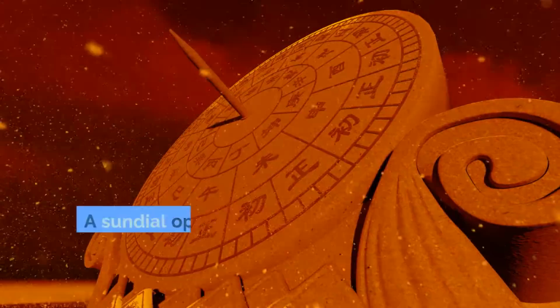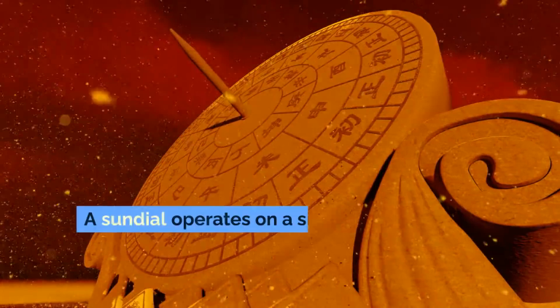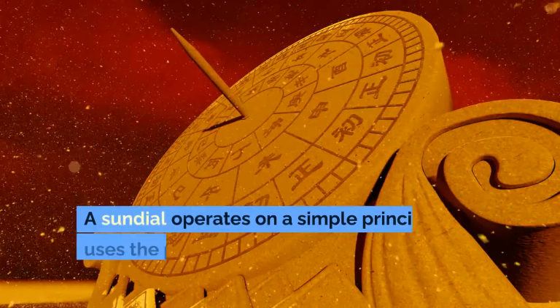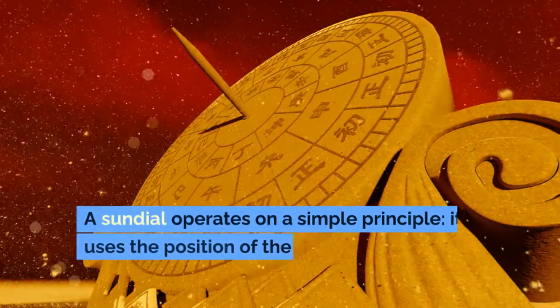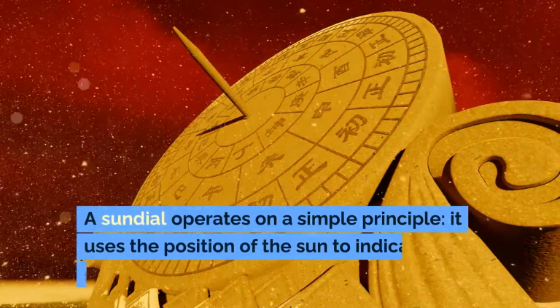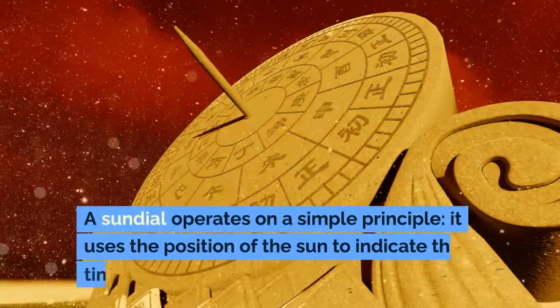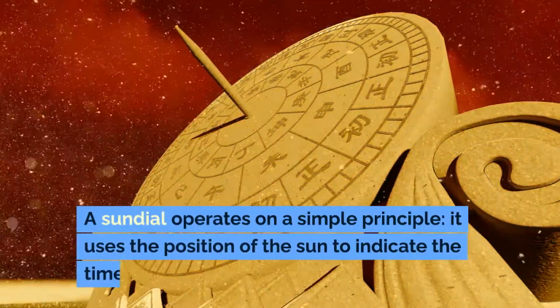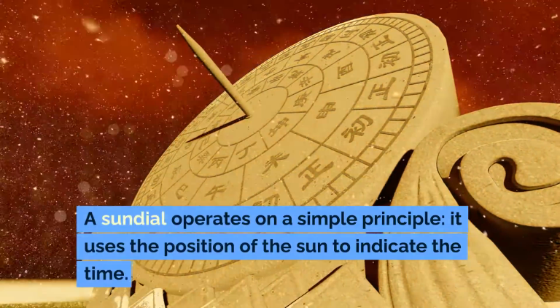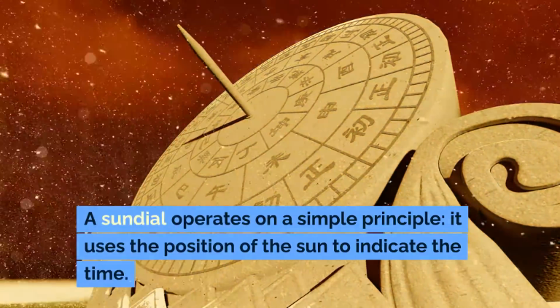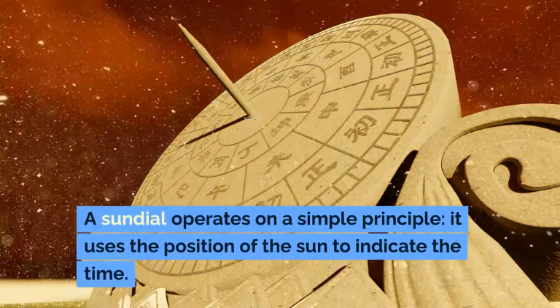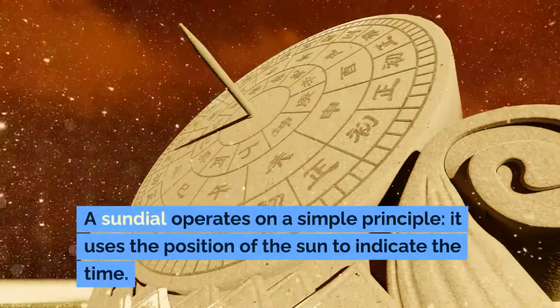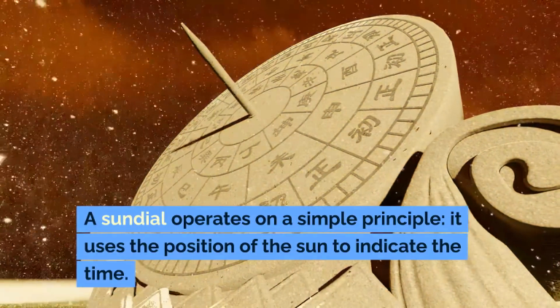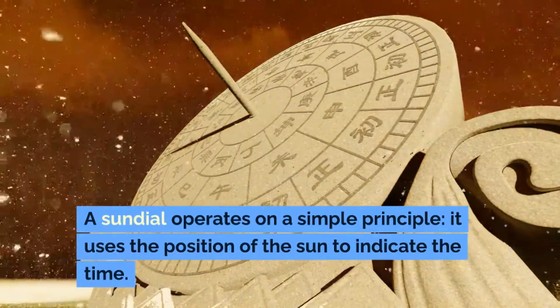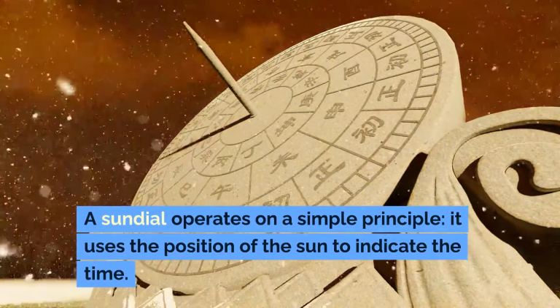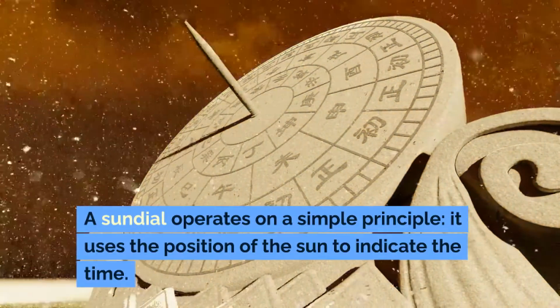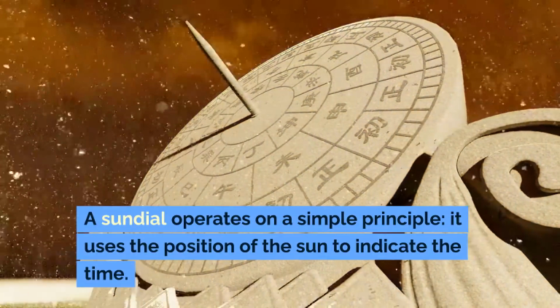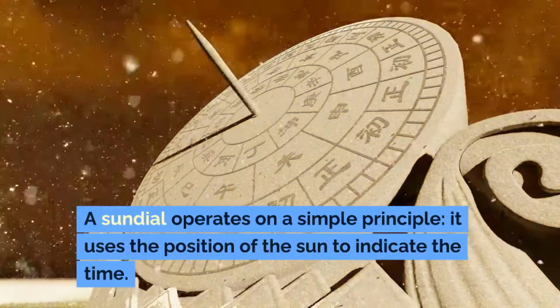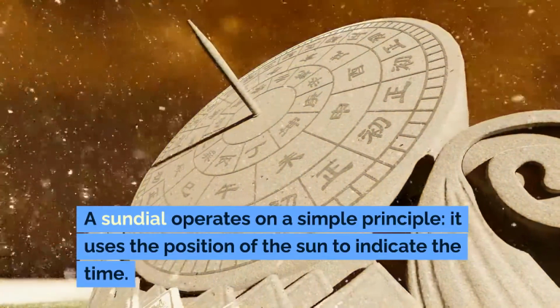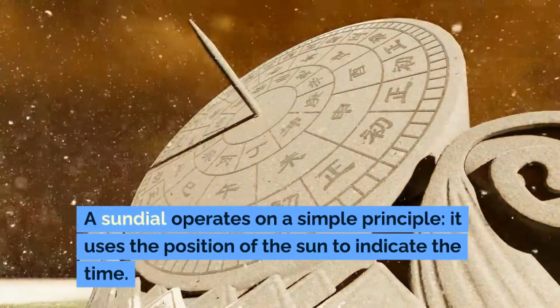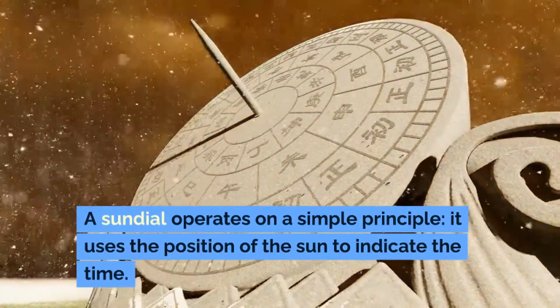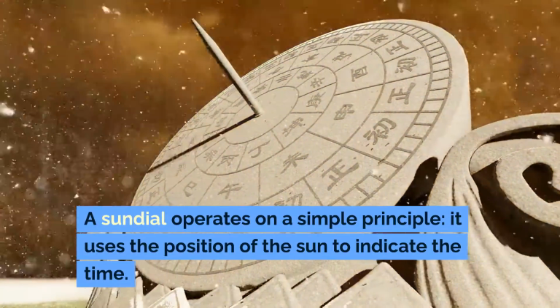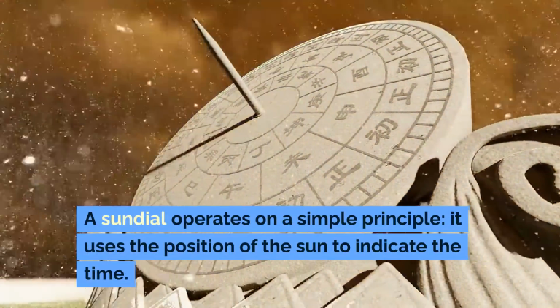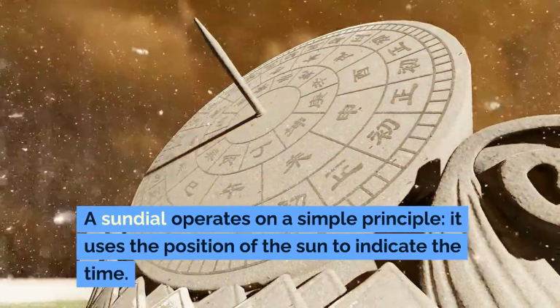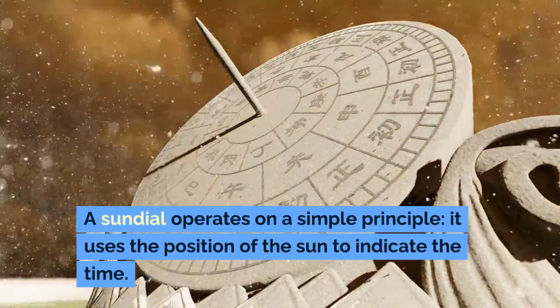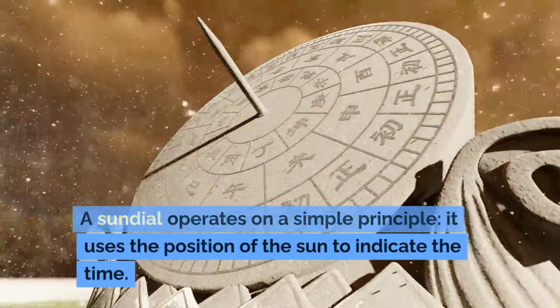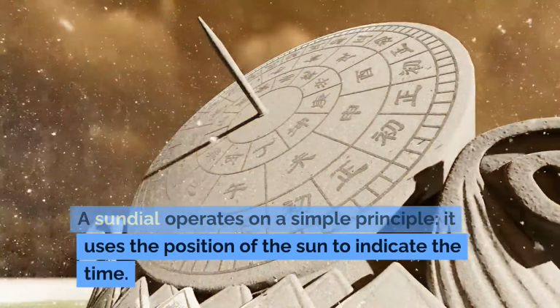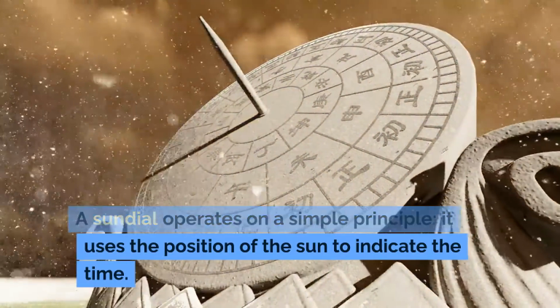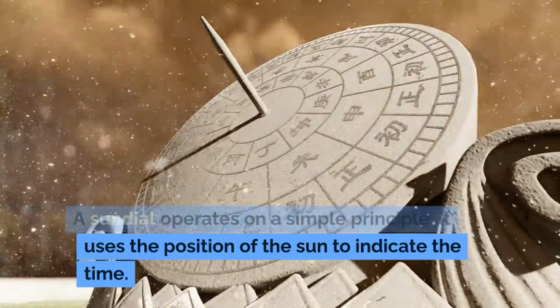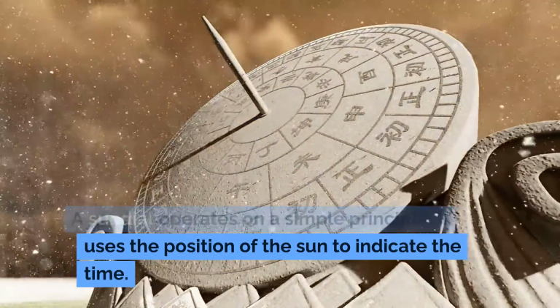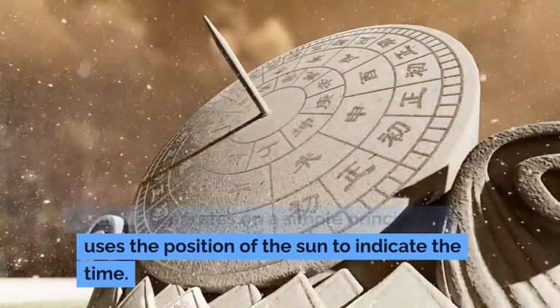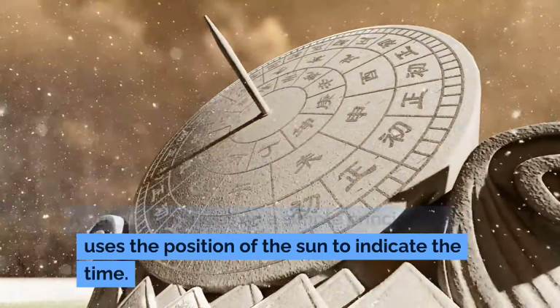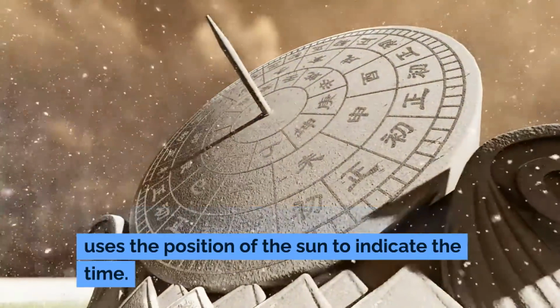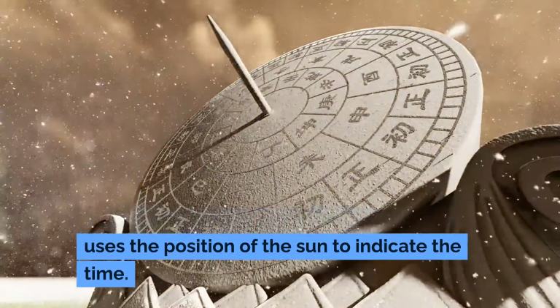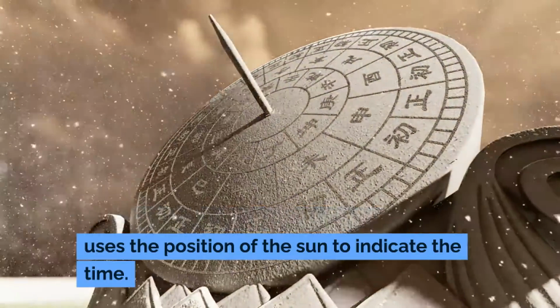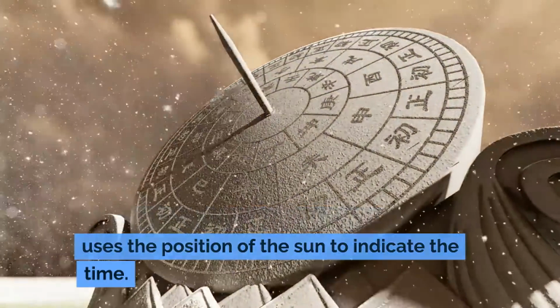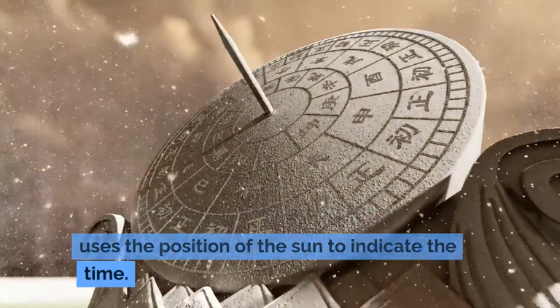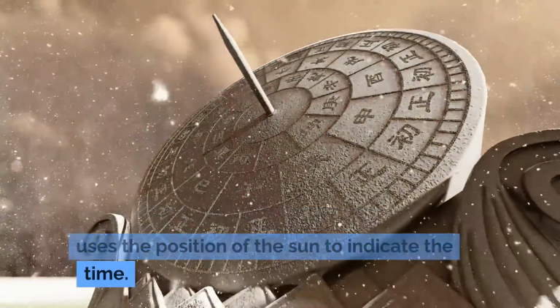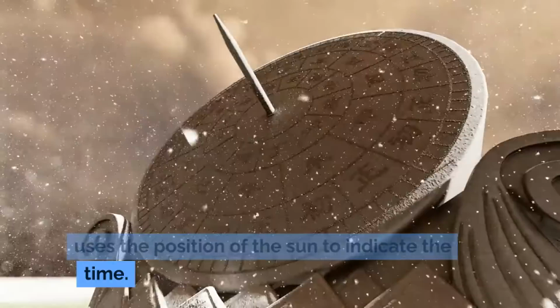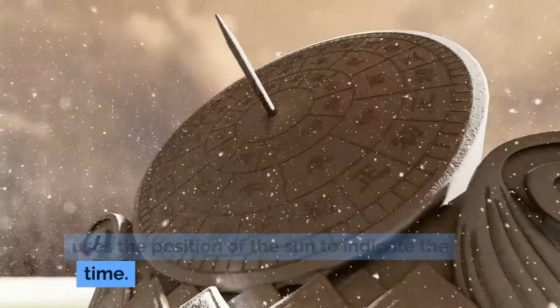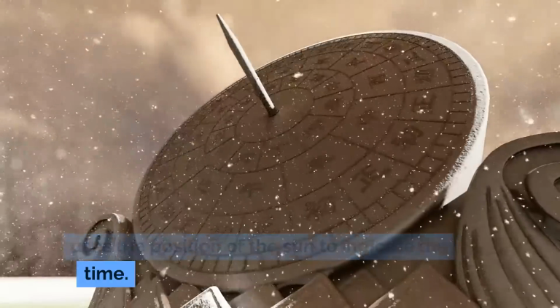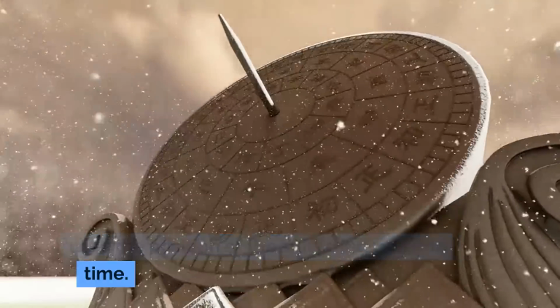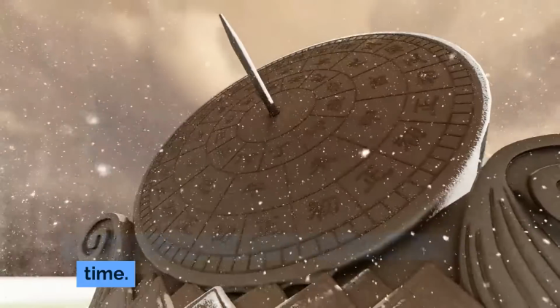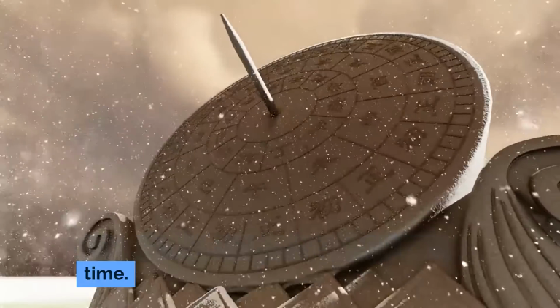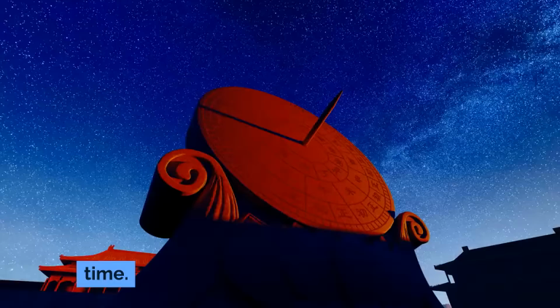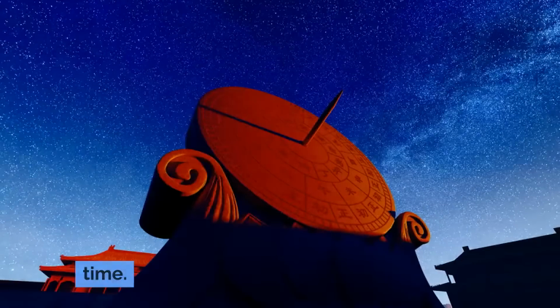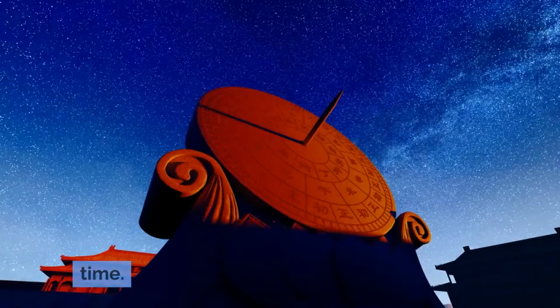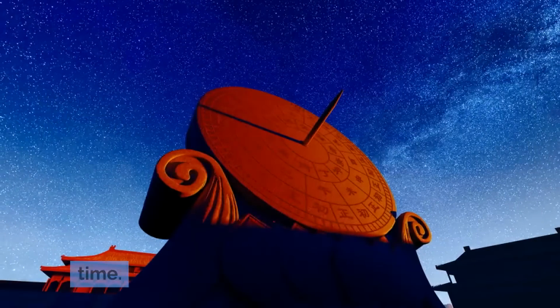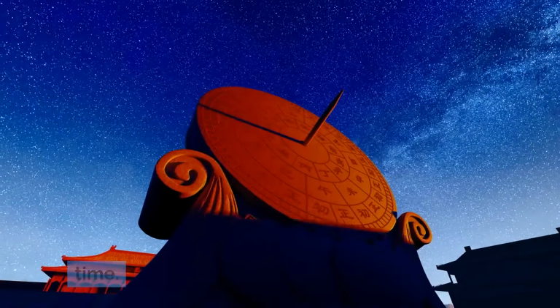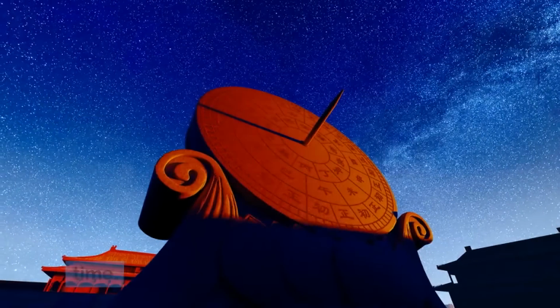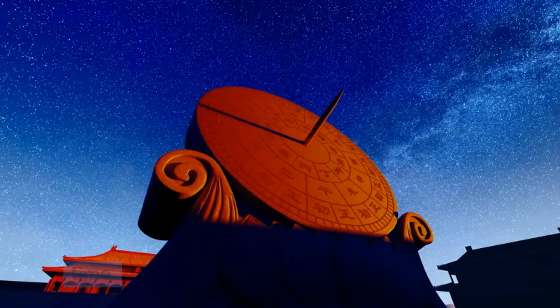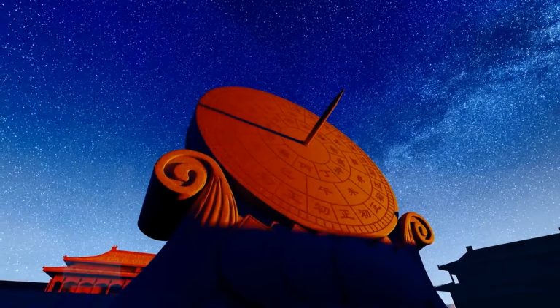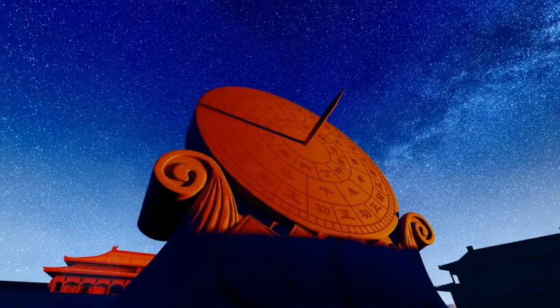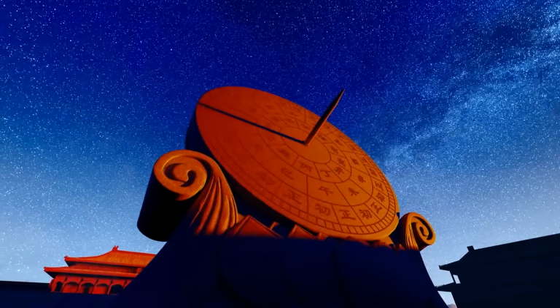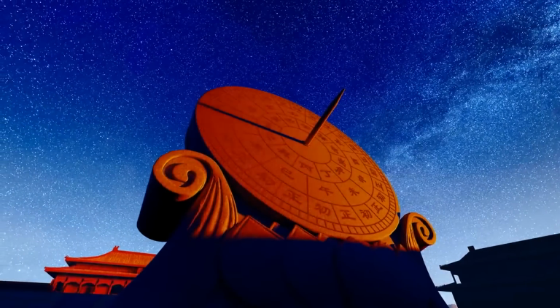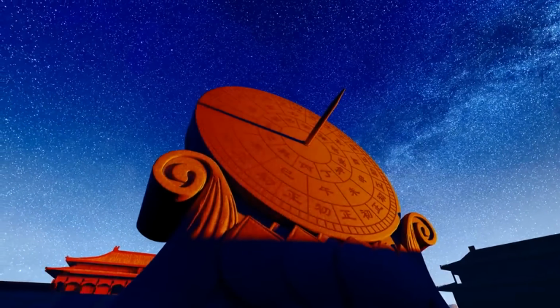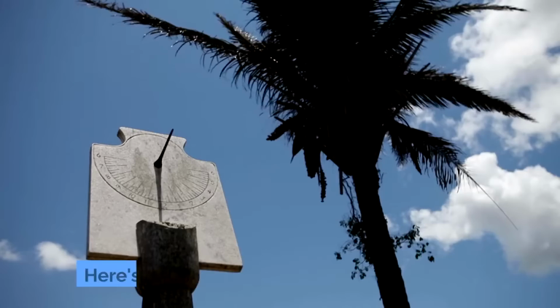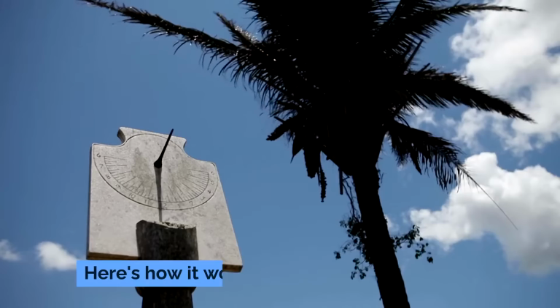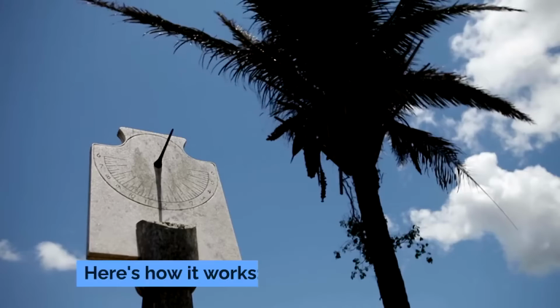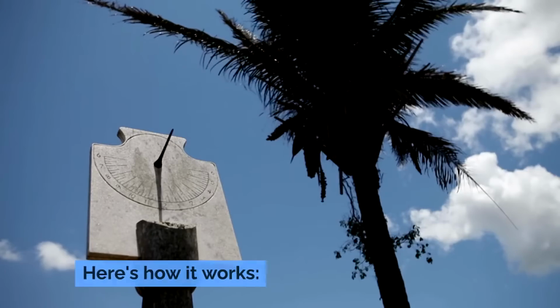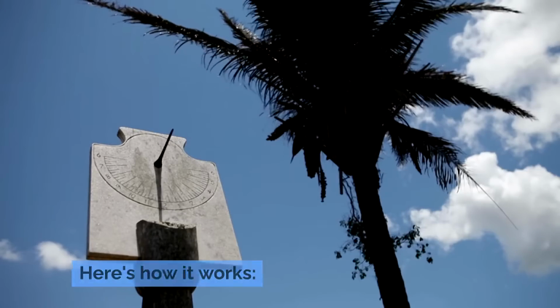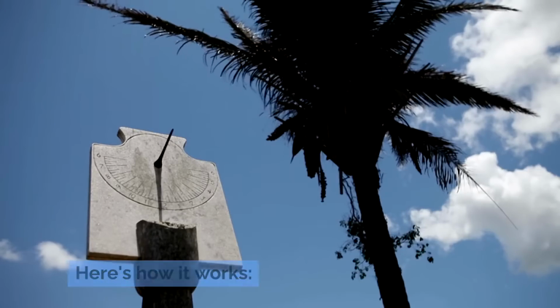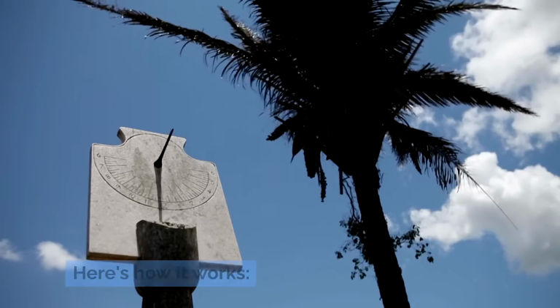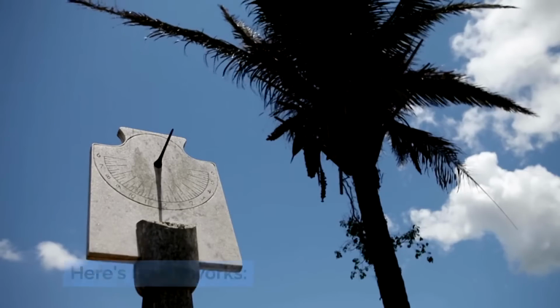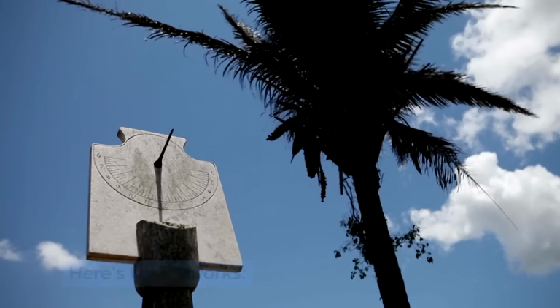A sundial operates on a simple principle: it uses the position of the sun to indicate the time. Here's how it works.